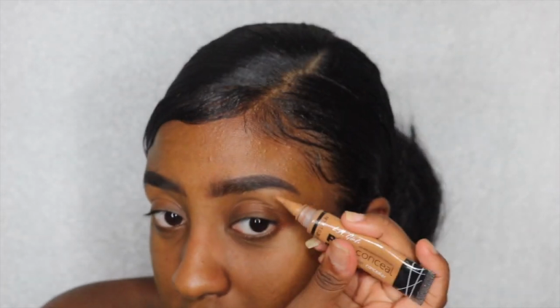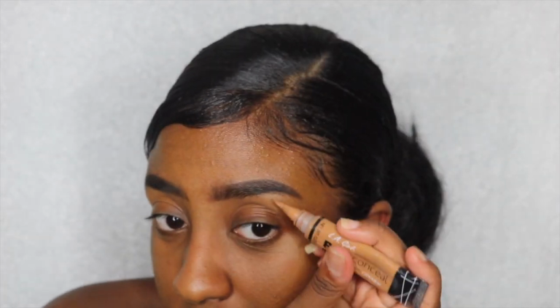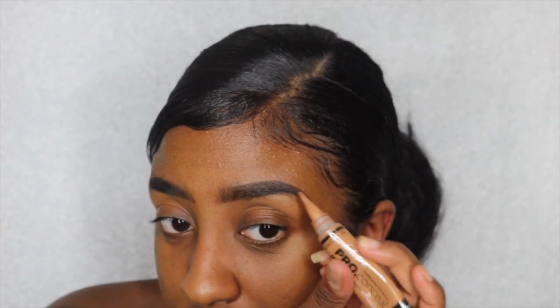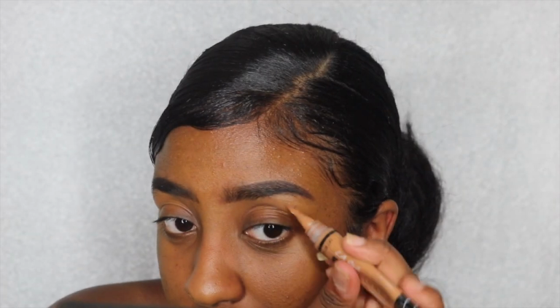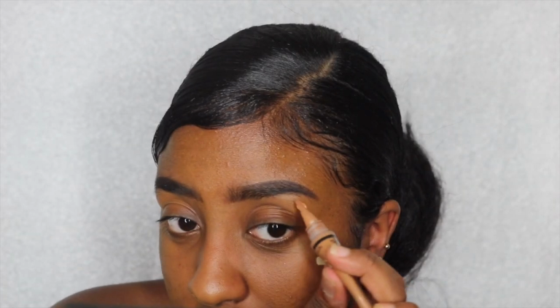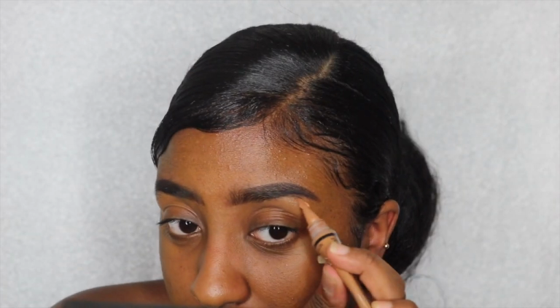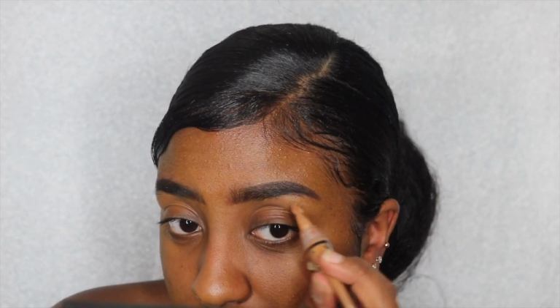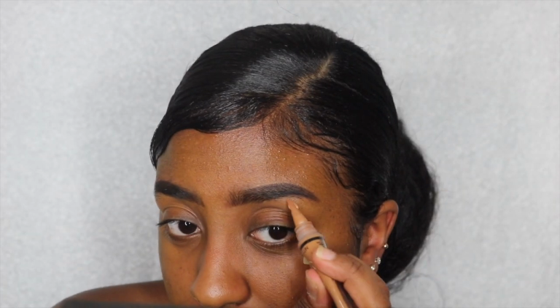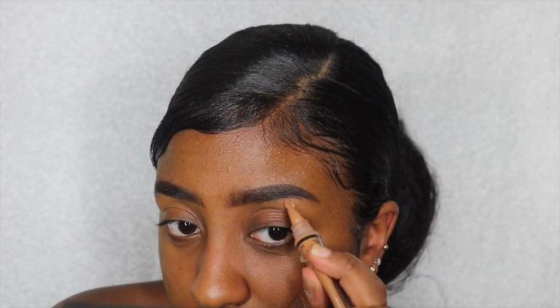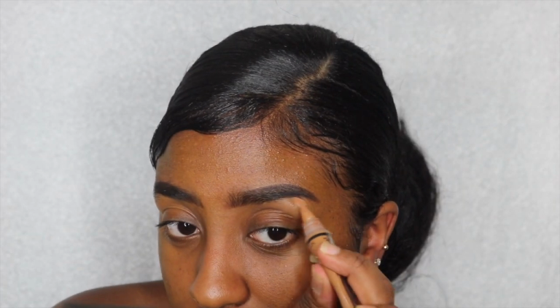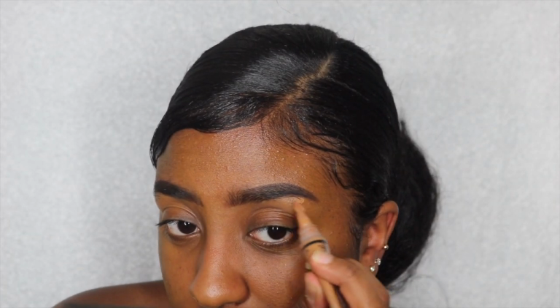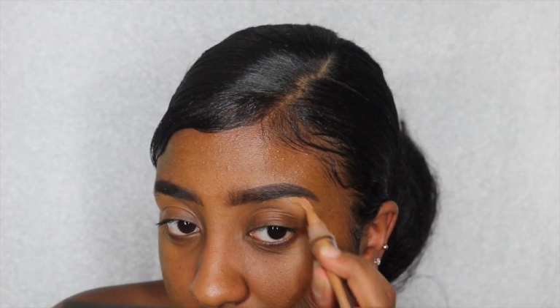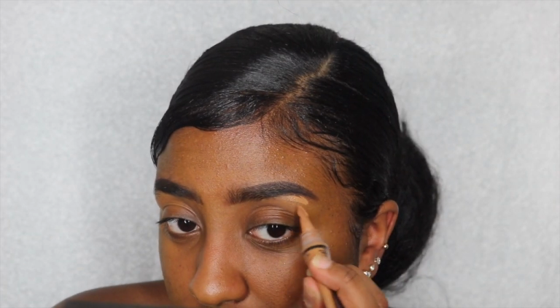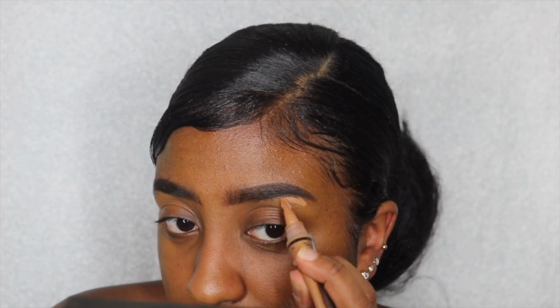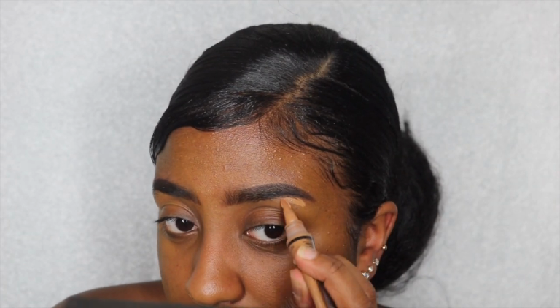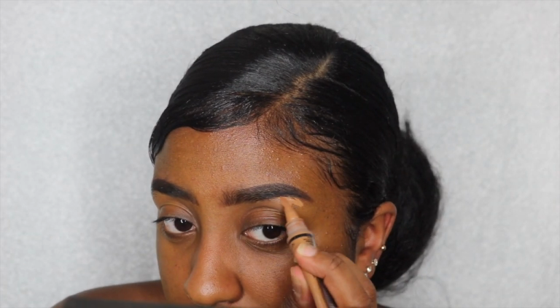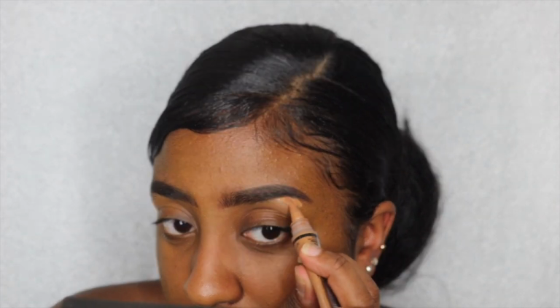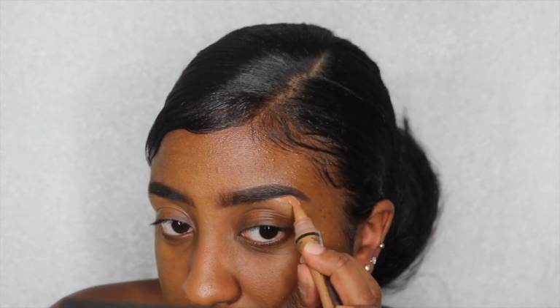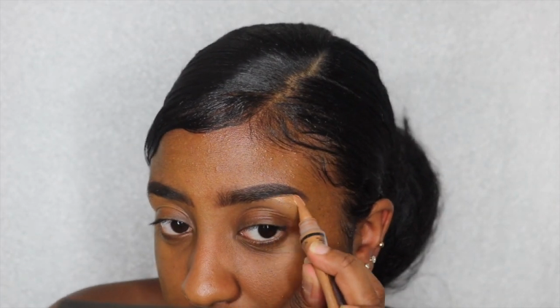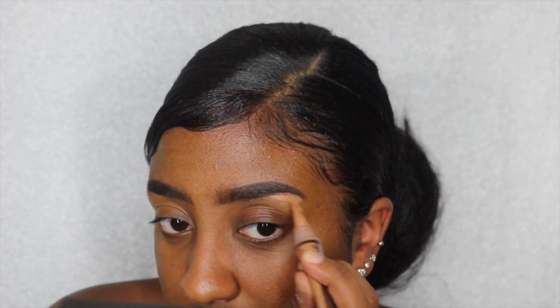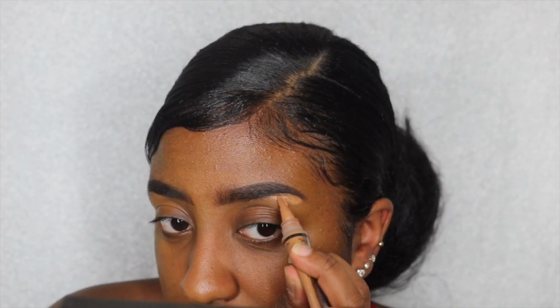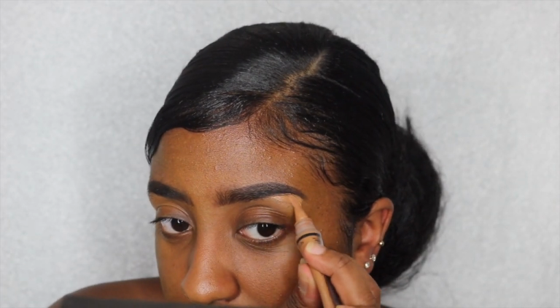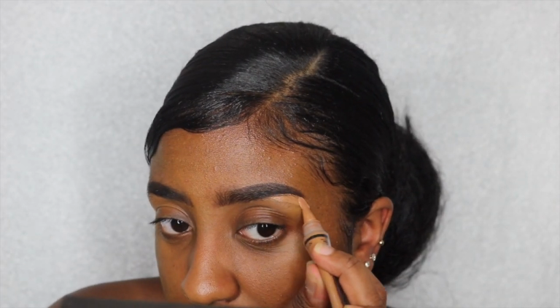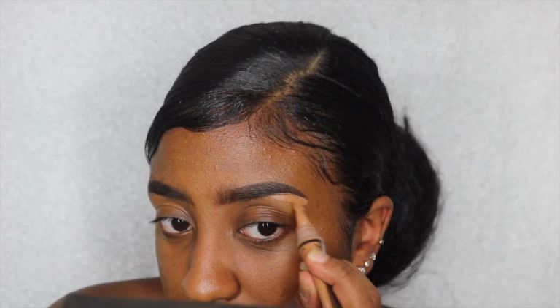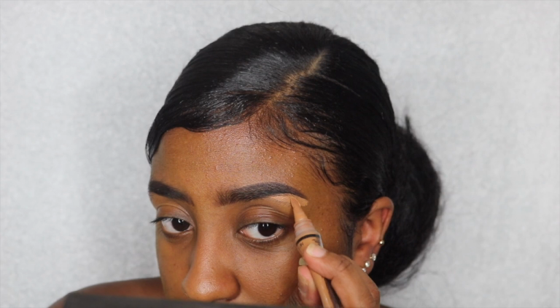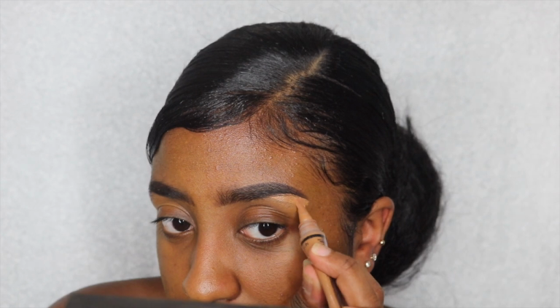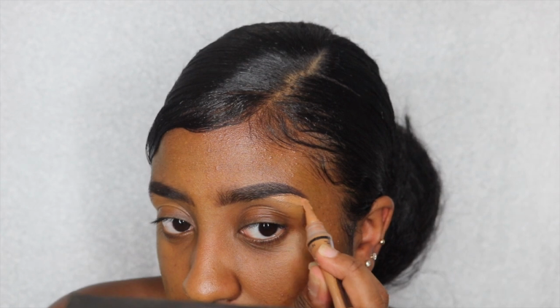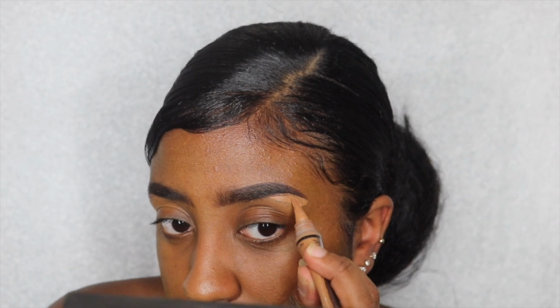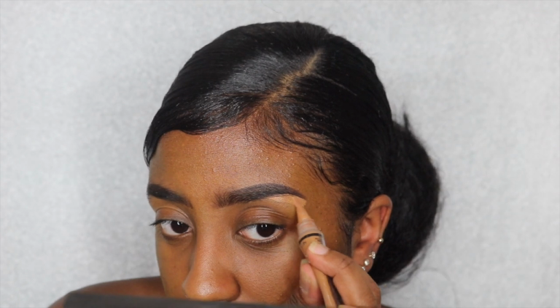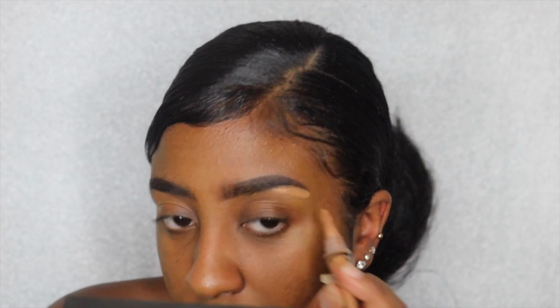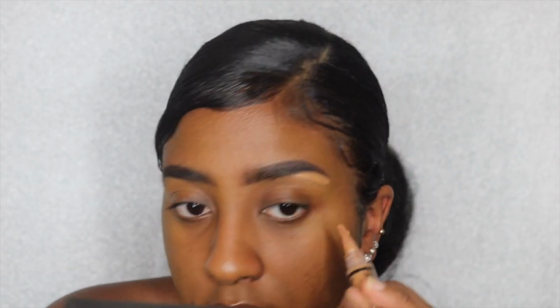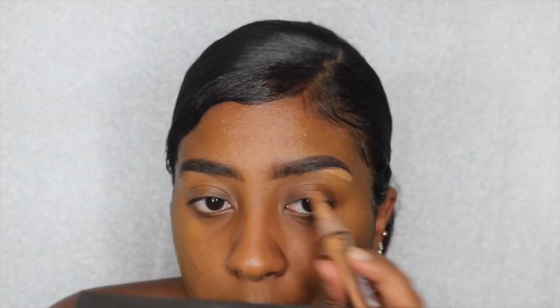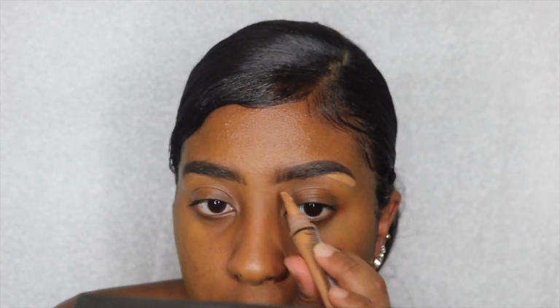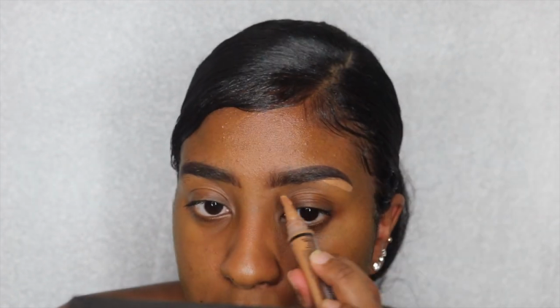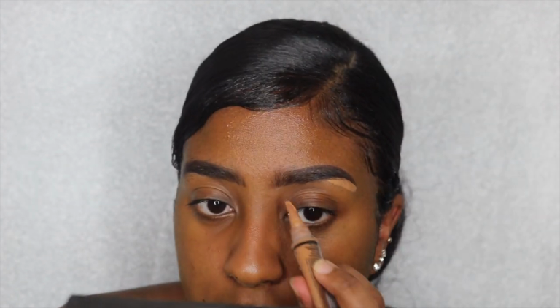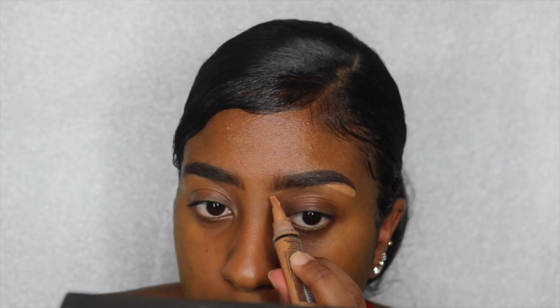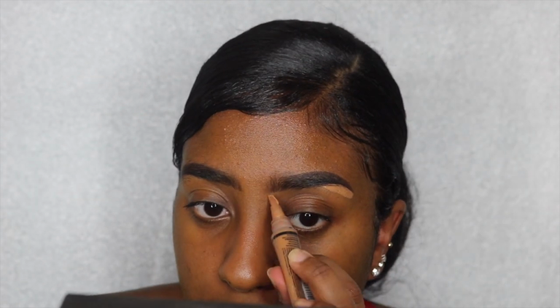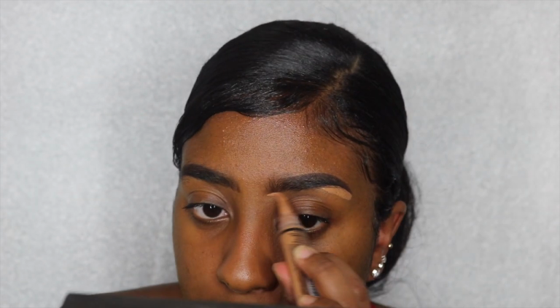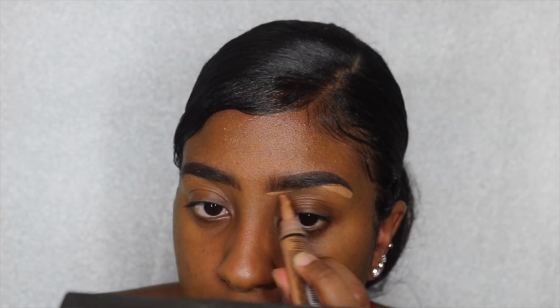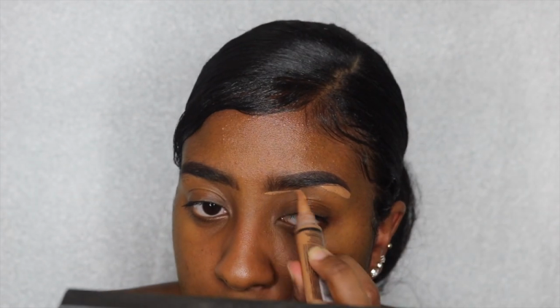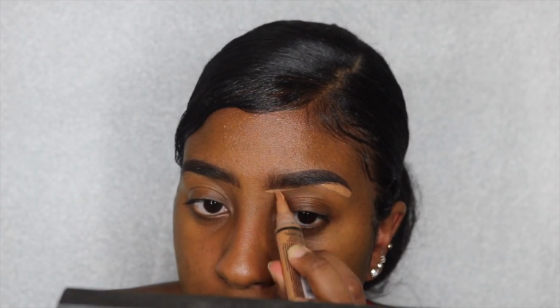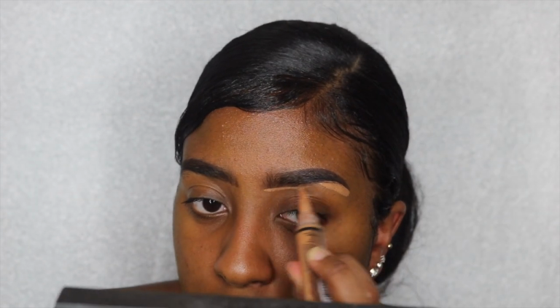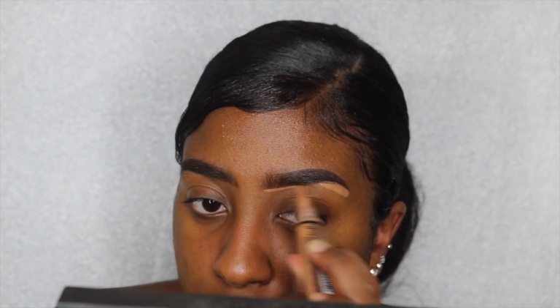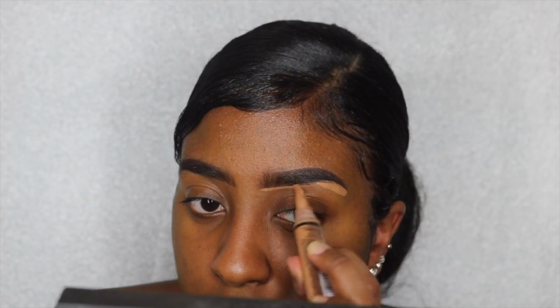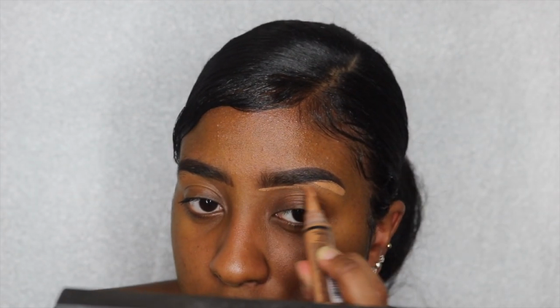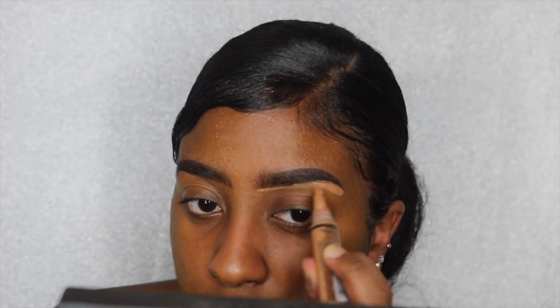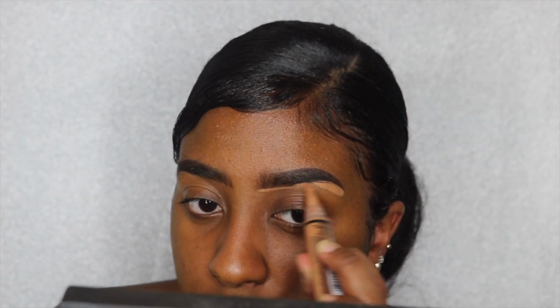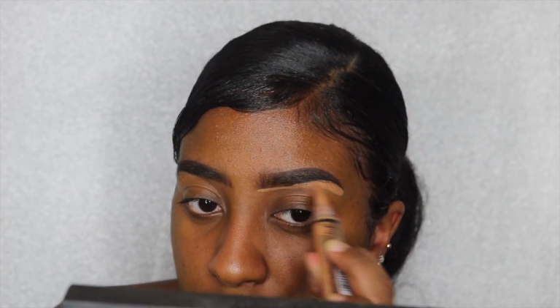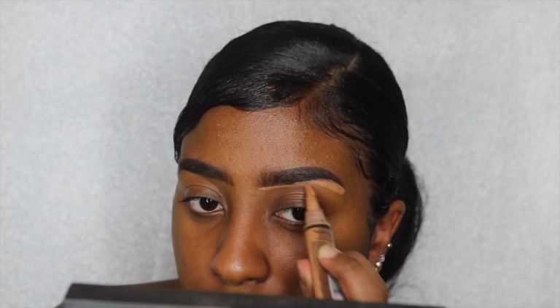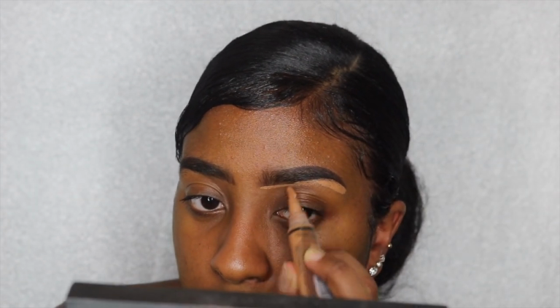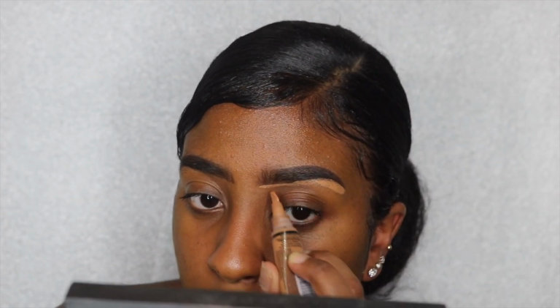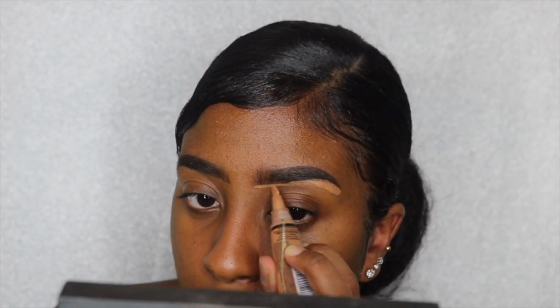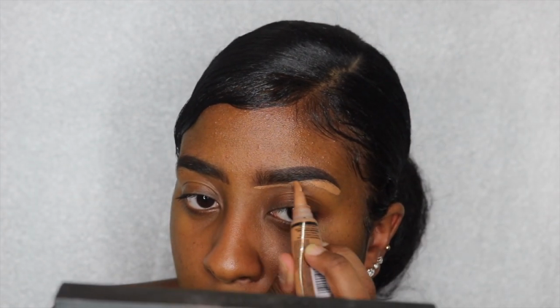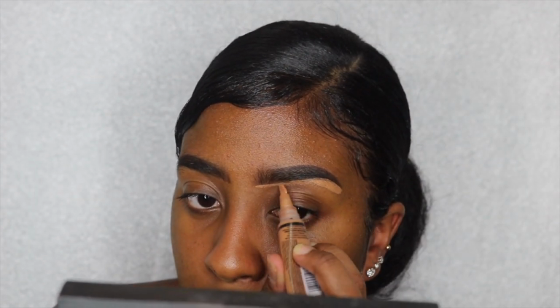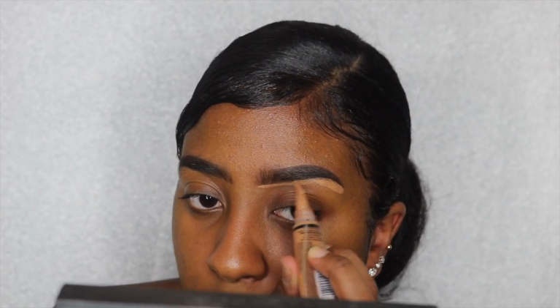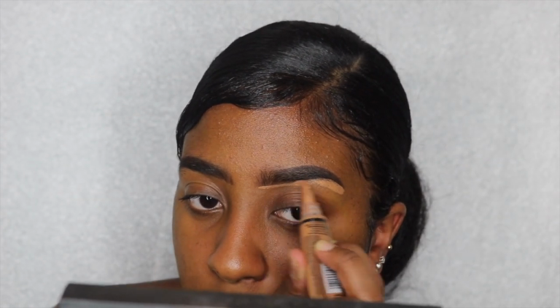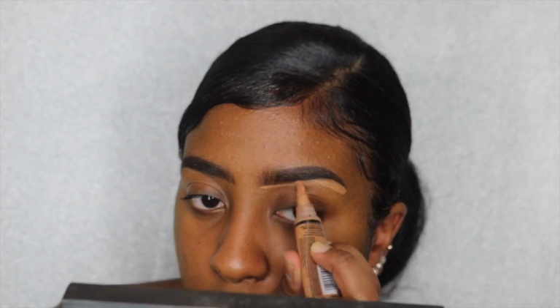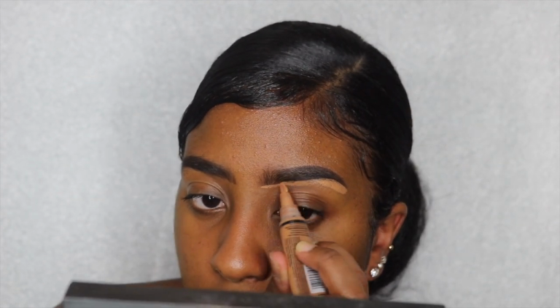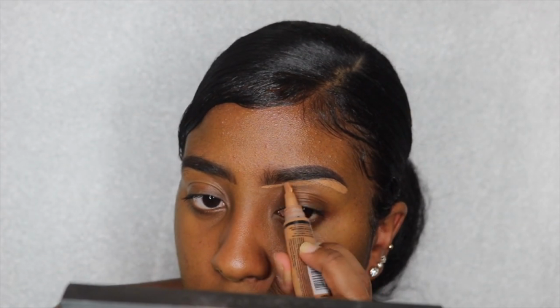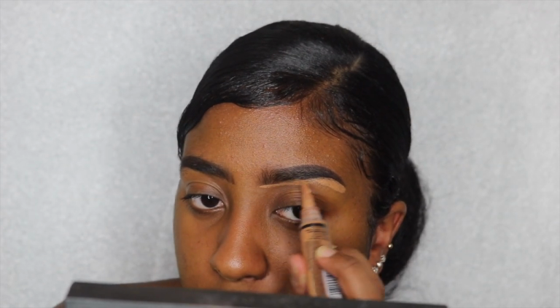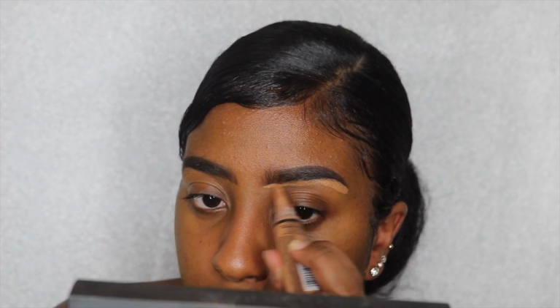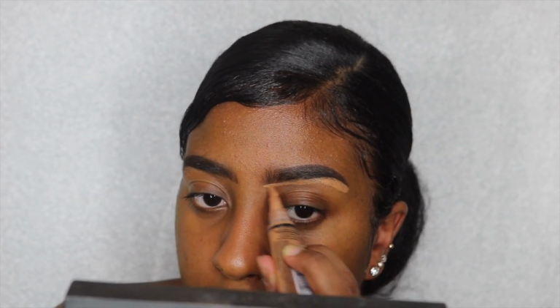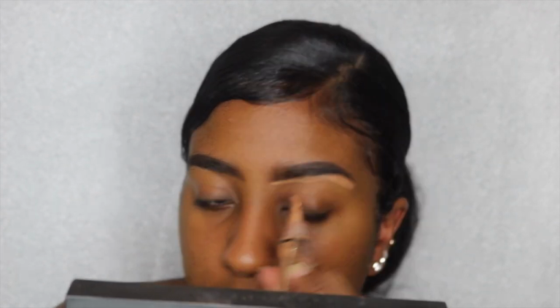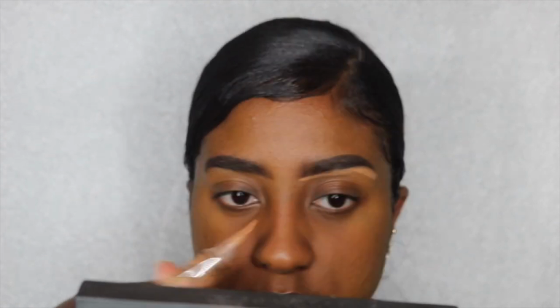Now I'm using LA Girl Pro Conceal and I'm just carving out and cleaning the brow — the top and the bottom.